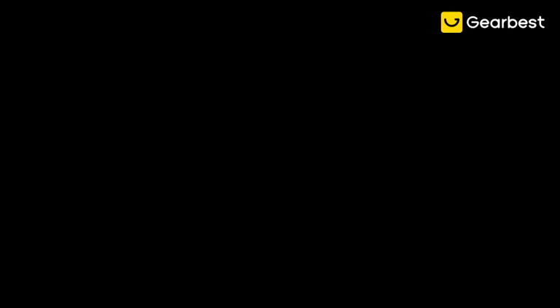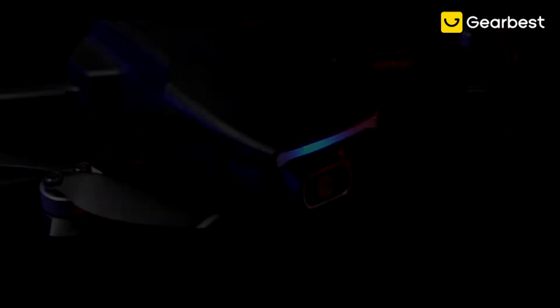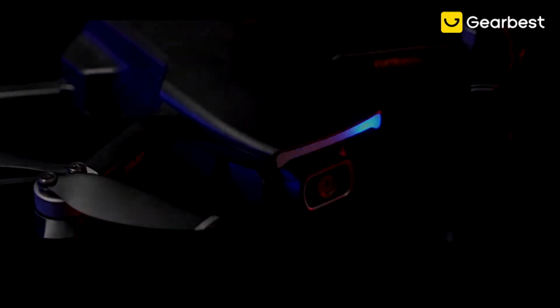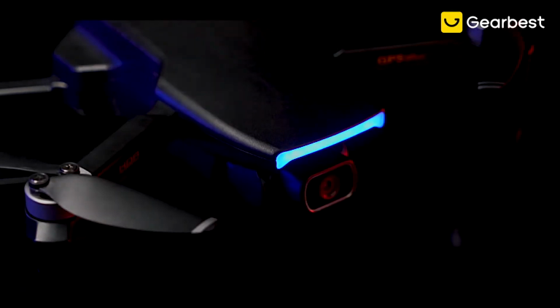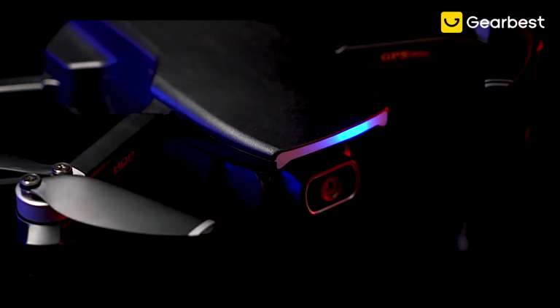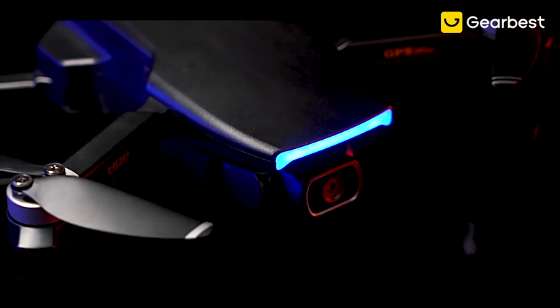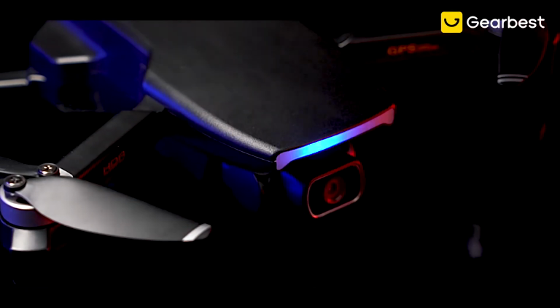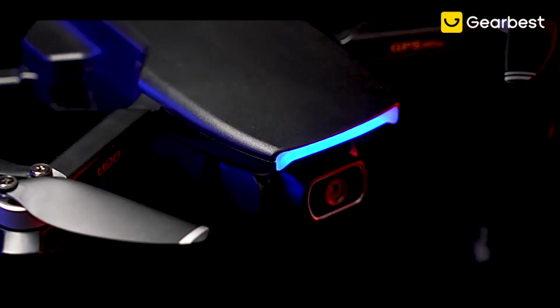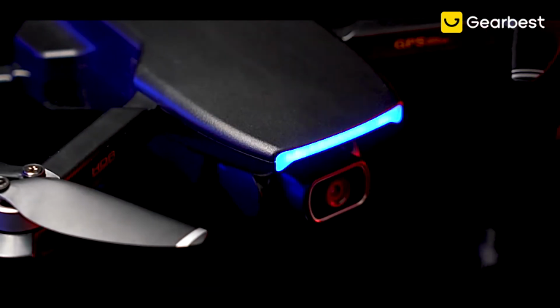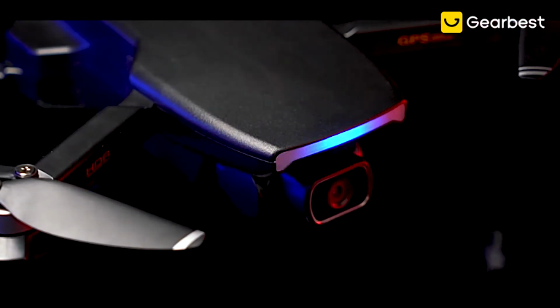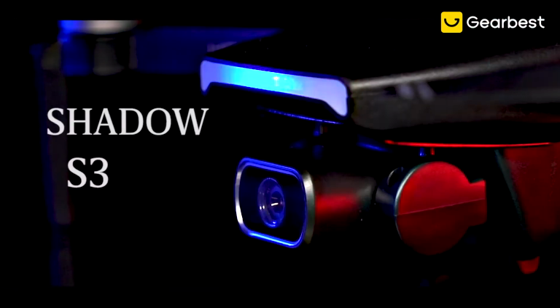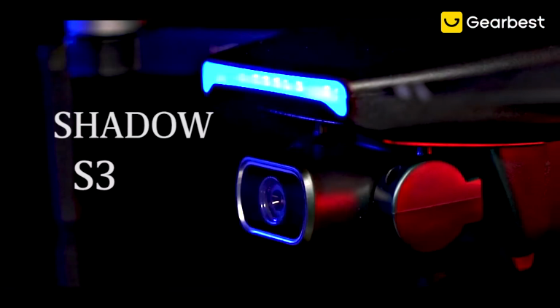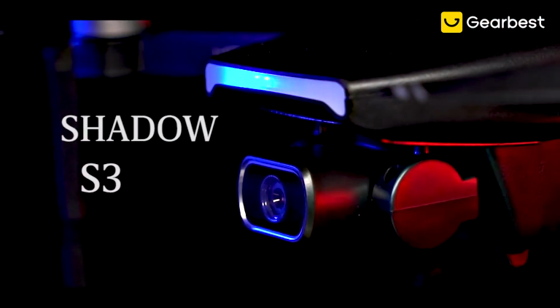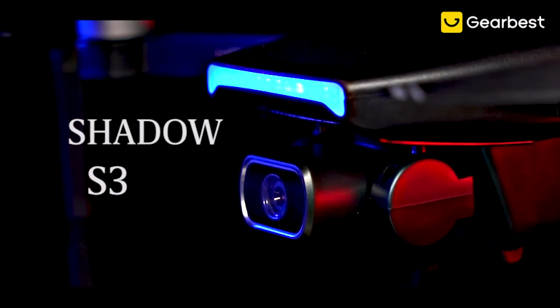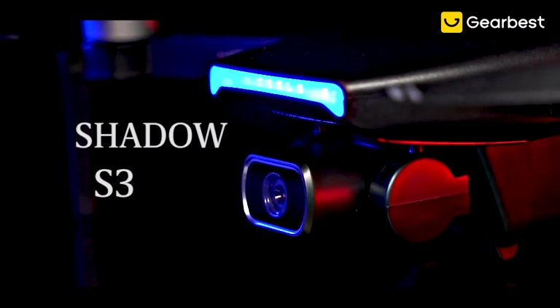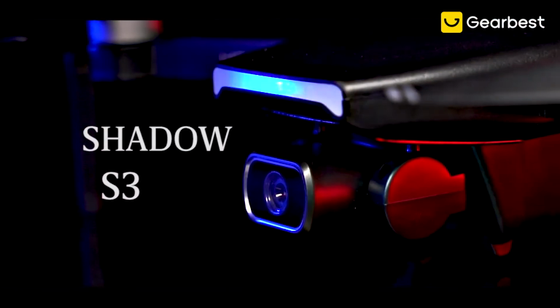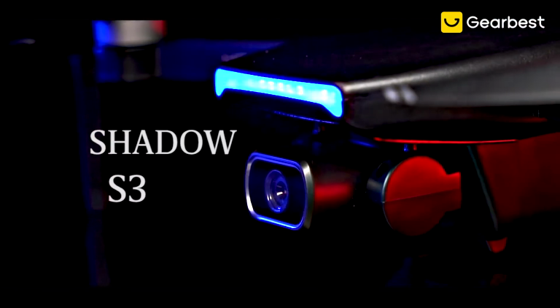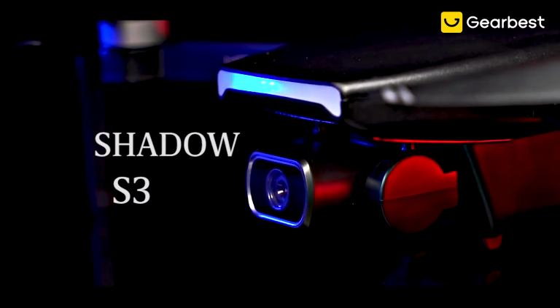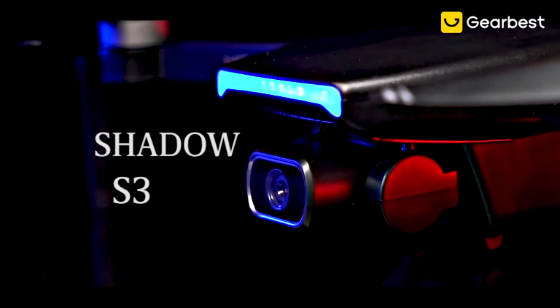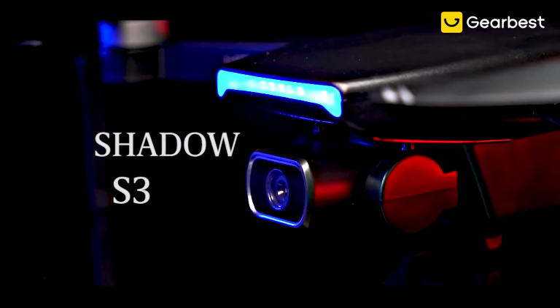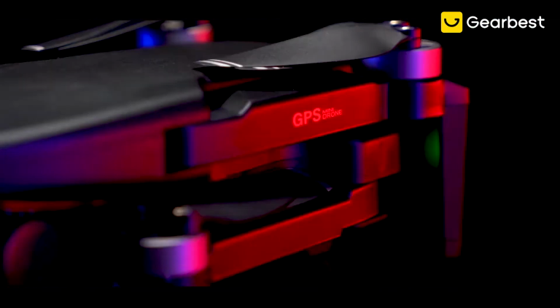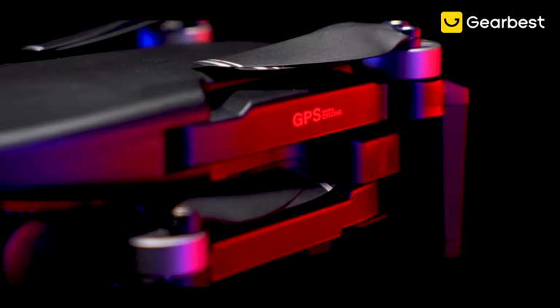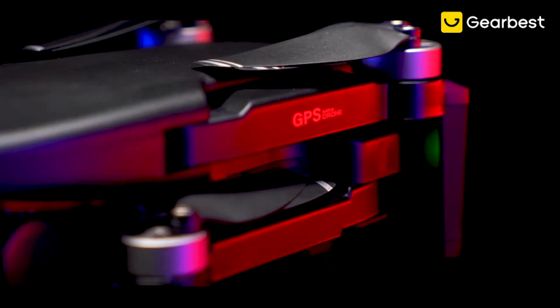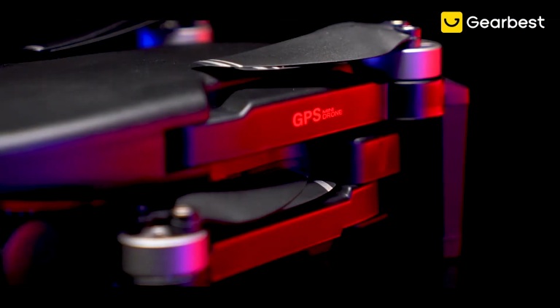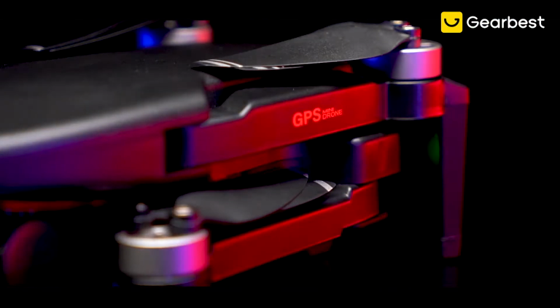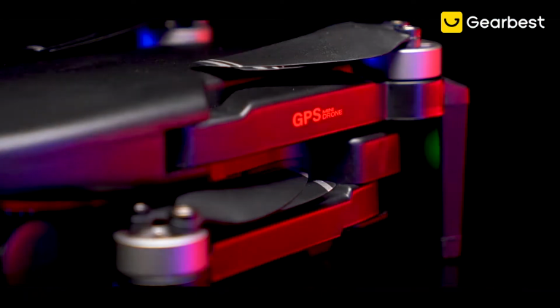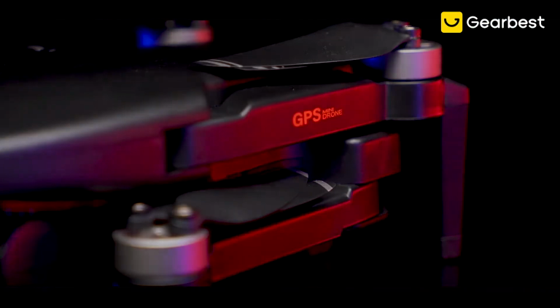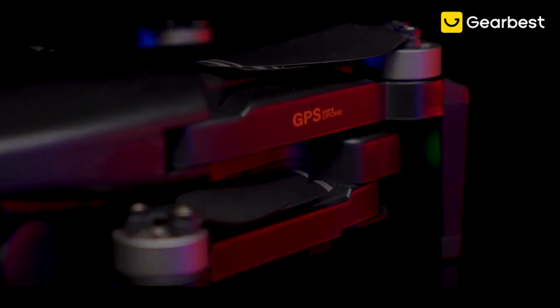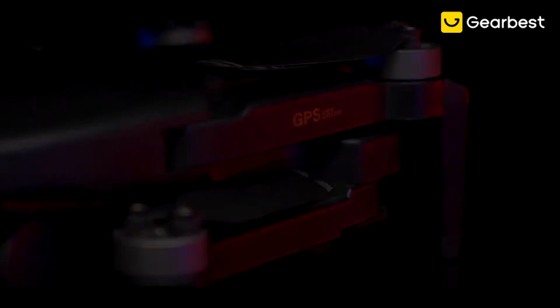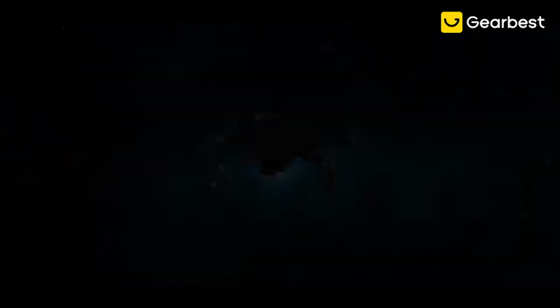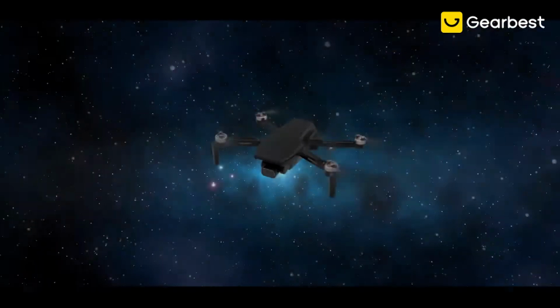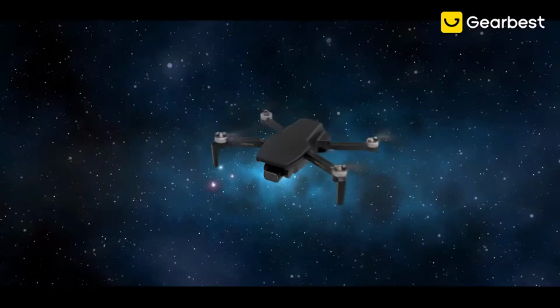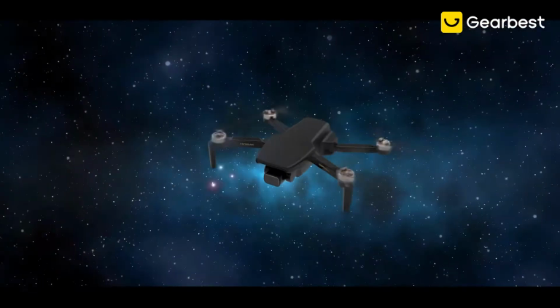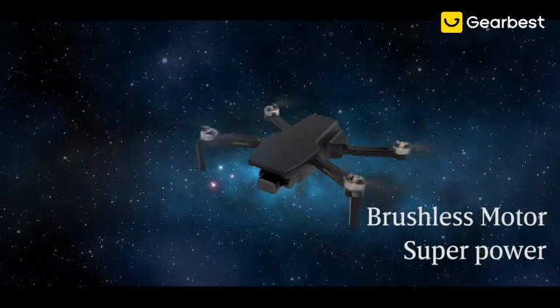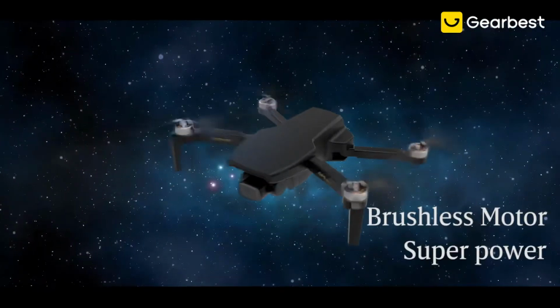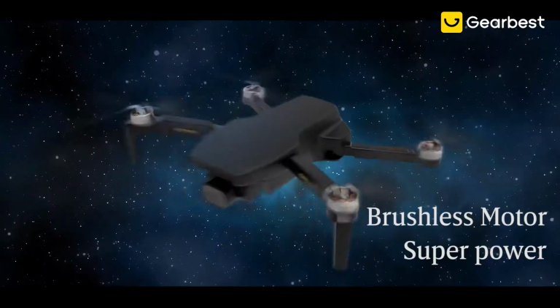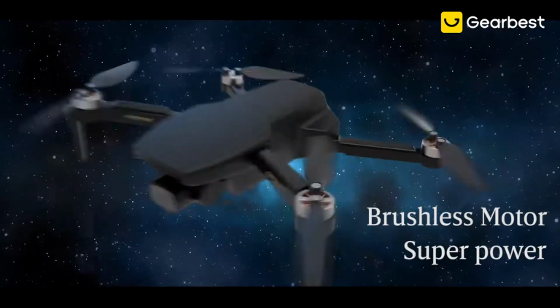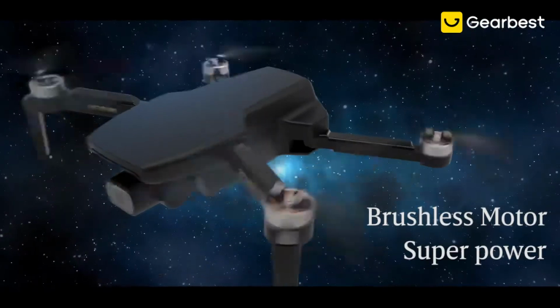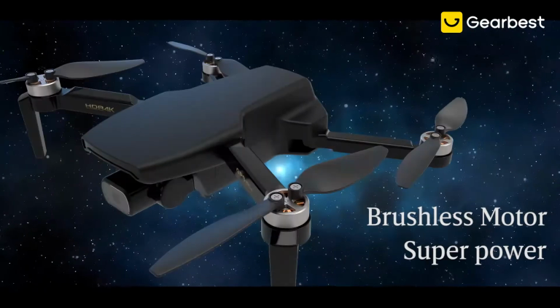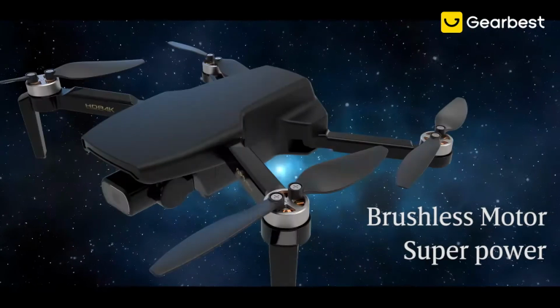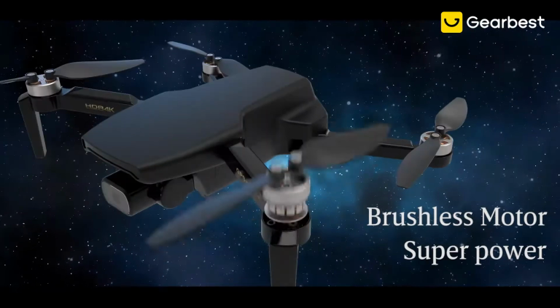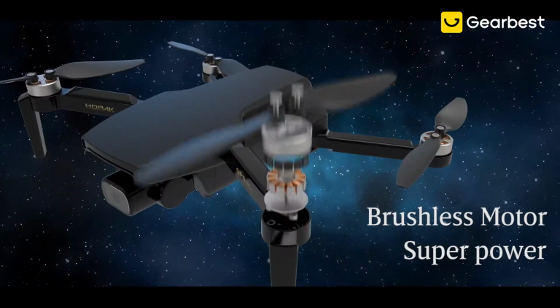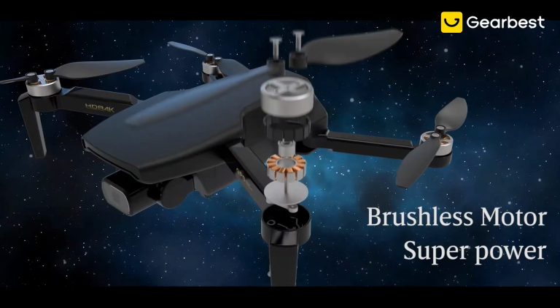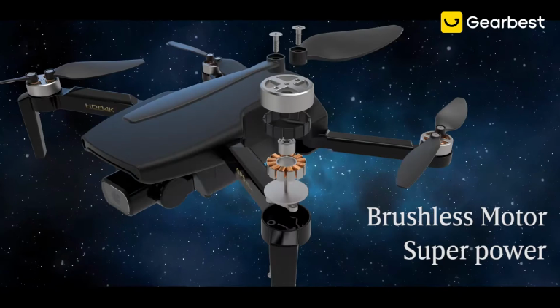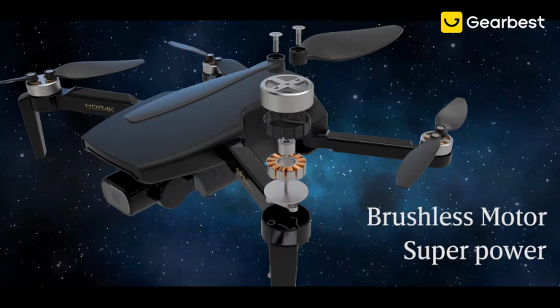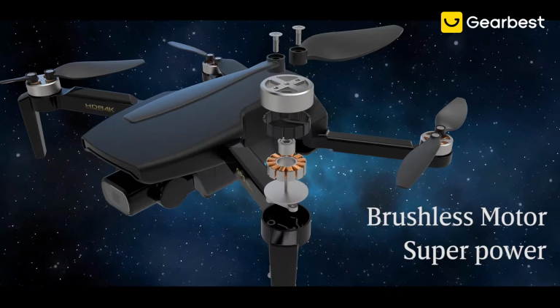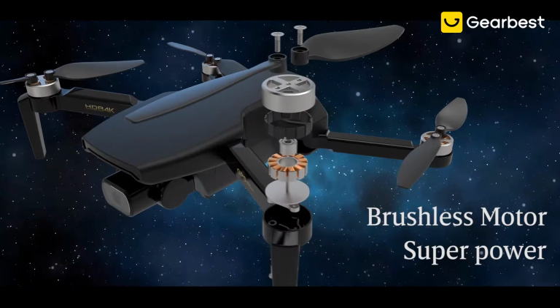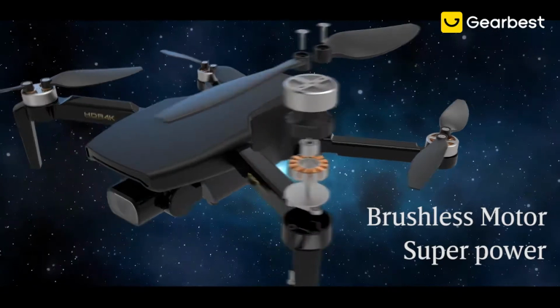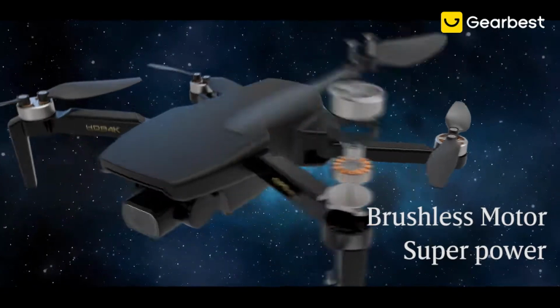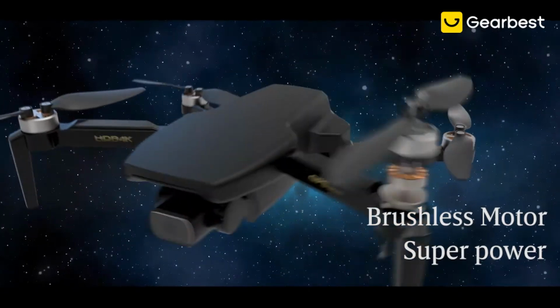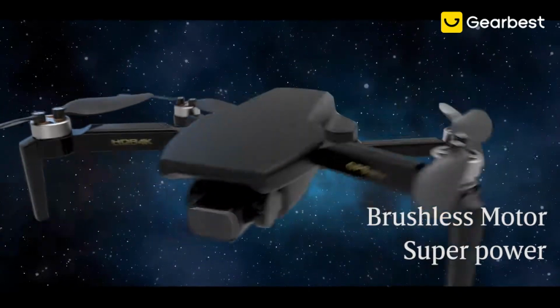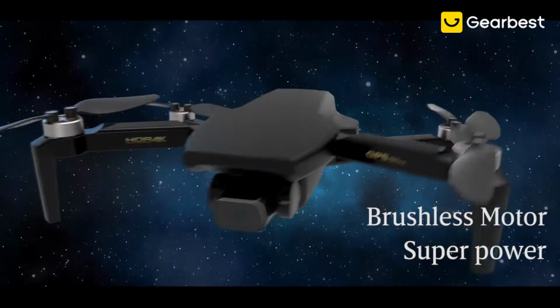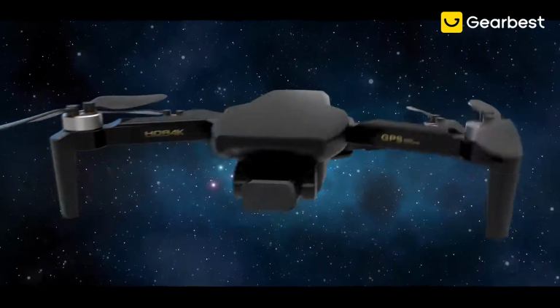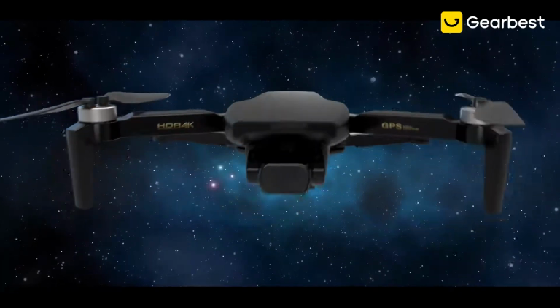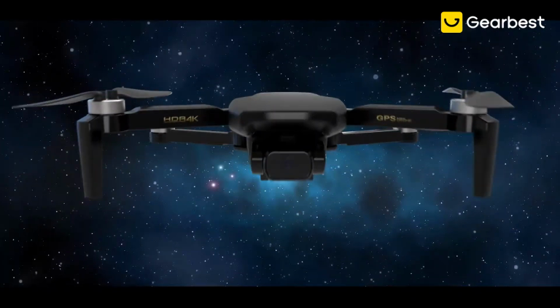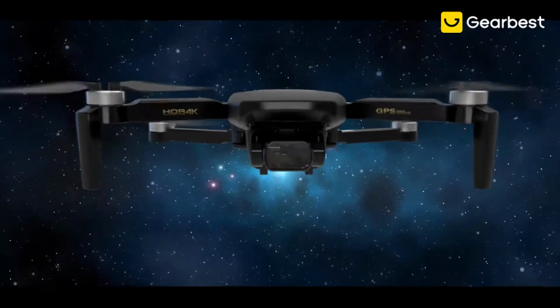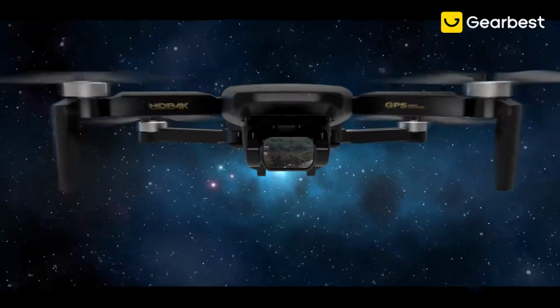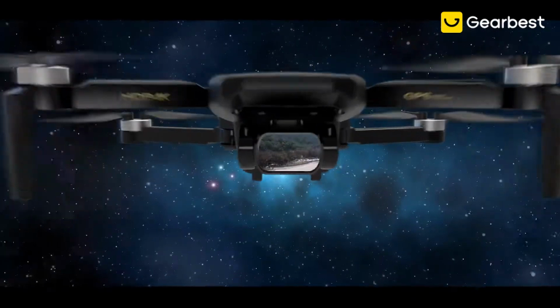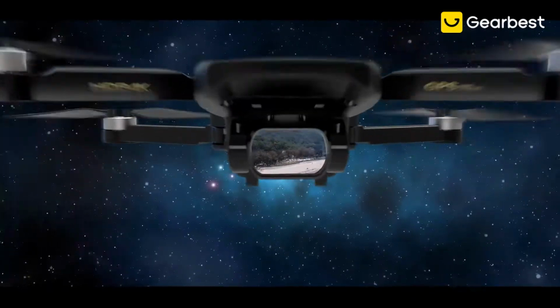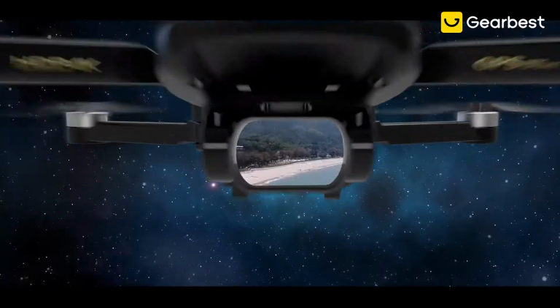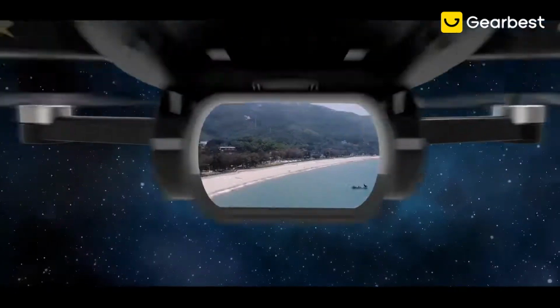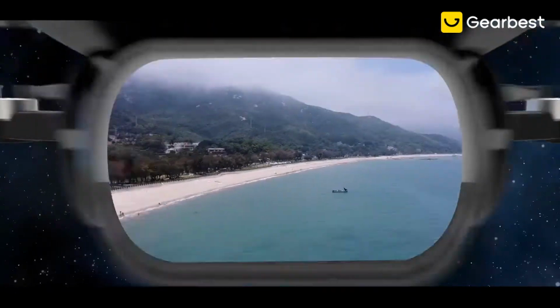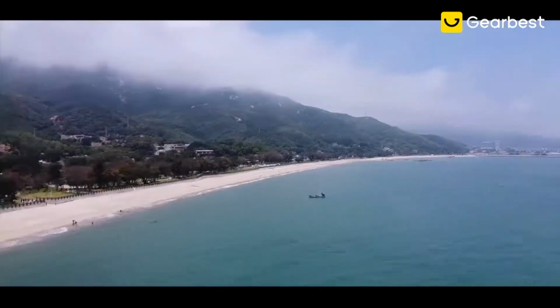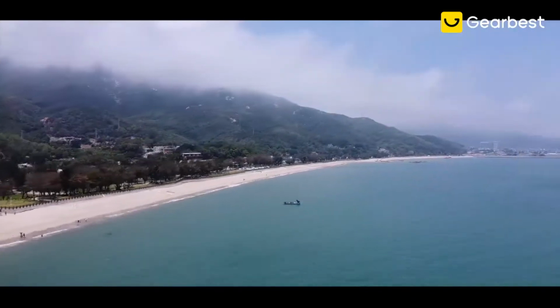Shadow S3 is equipped with a brushless motor and intelligent flight chip, giving you a steady stream of motivation.